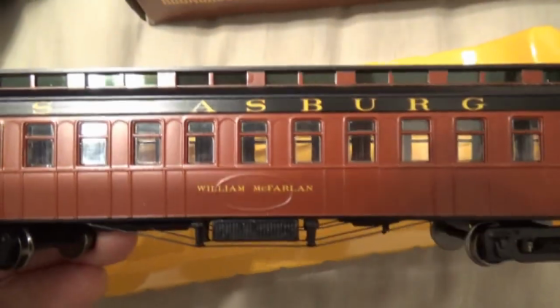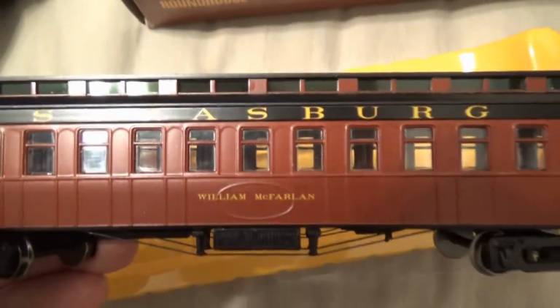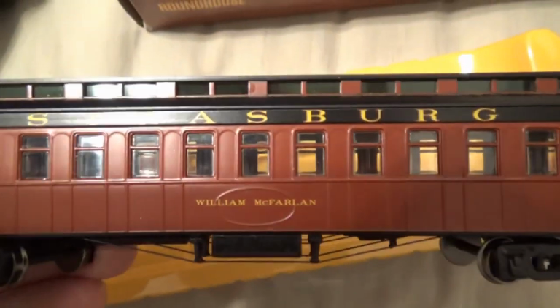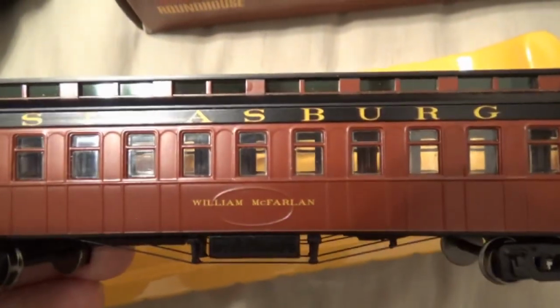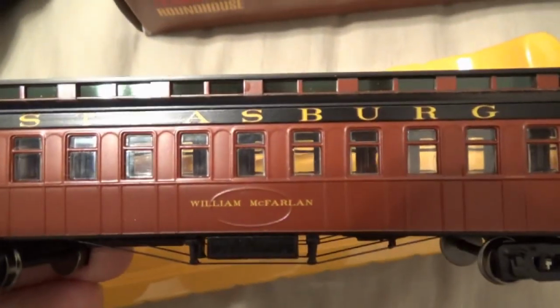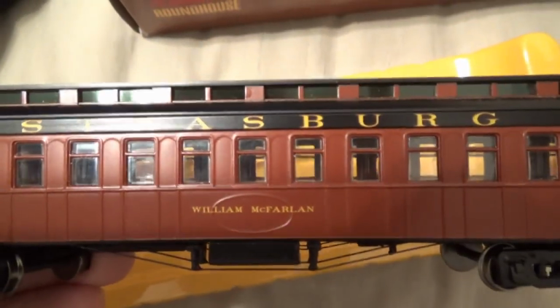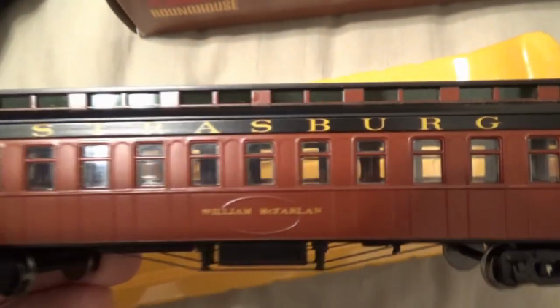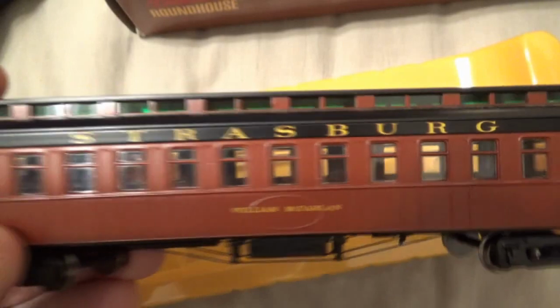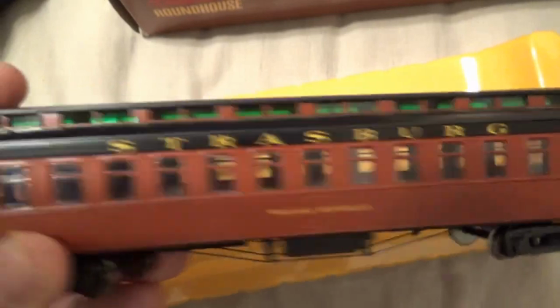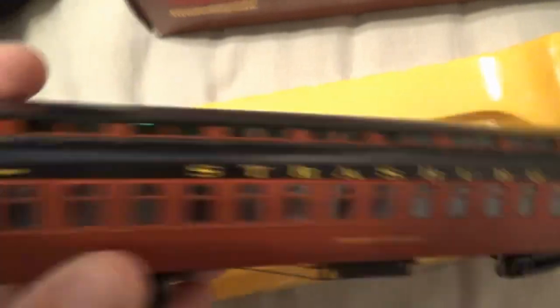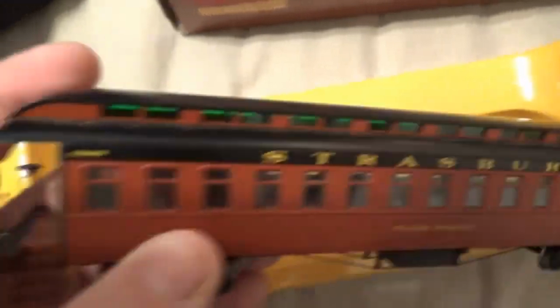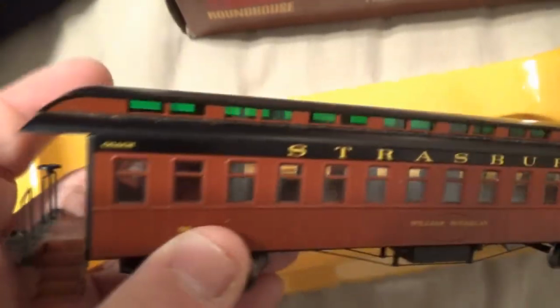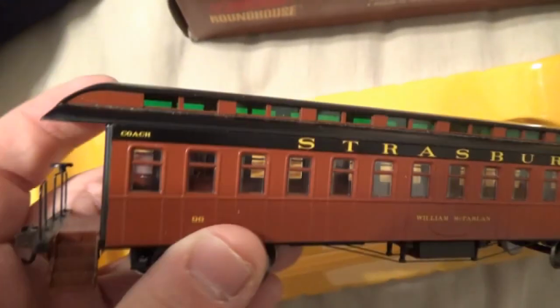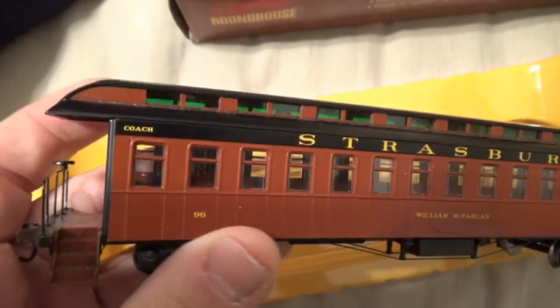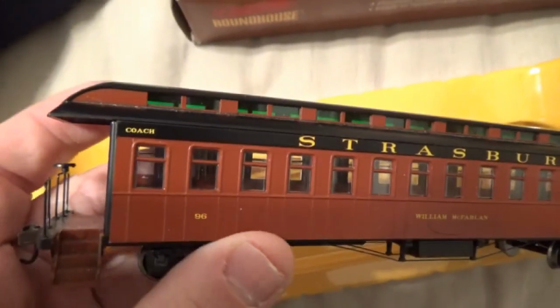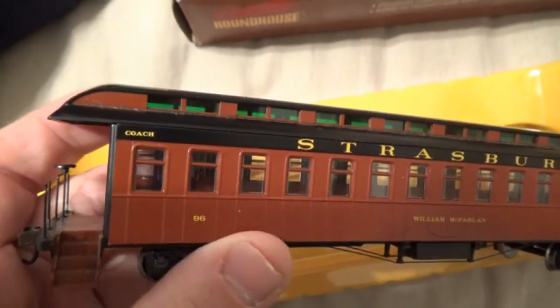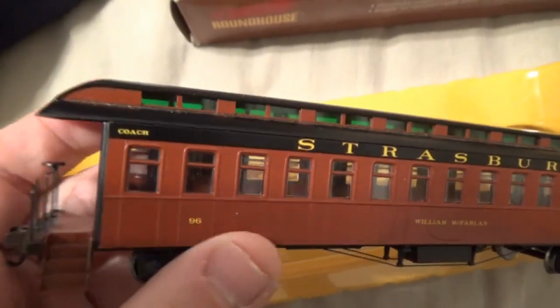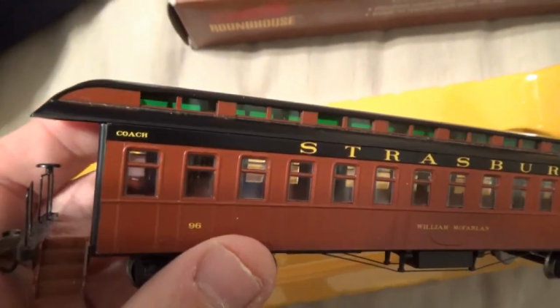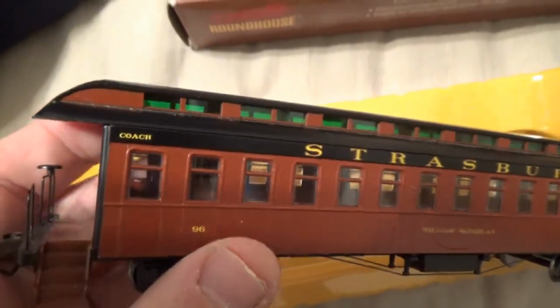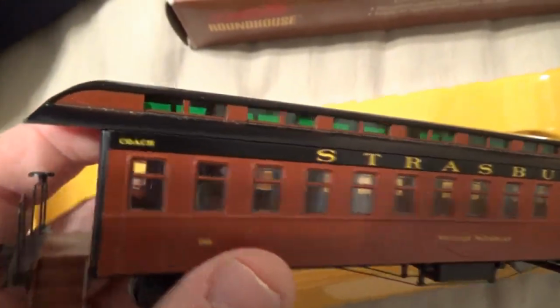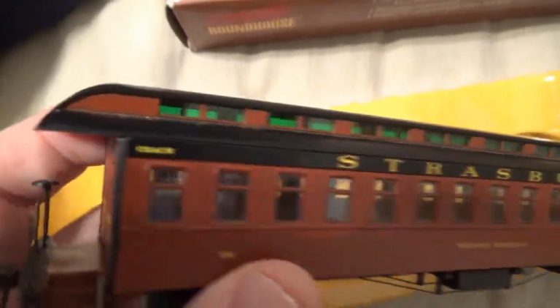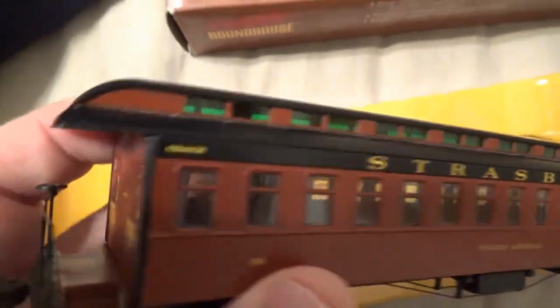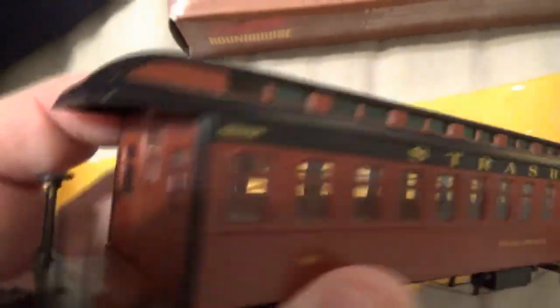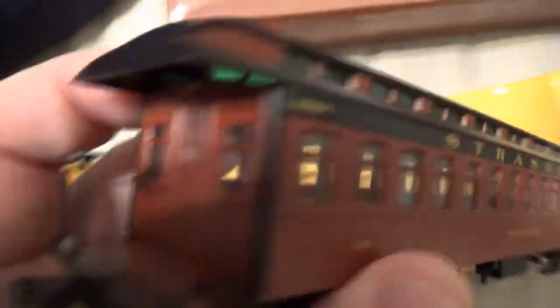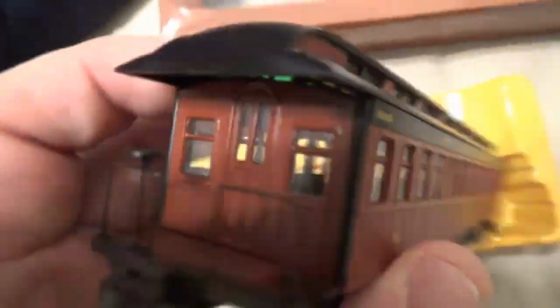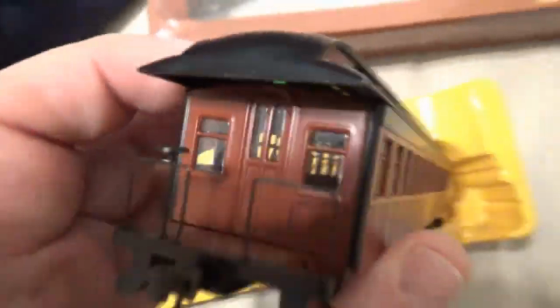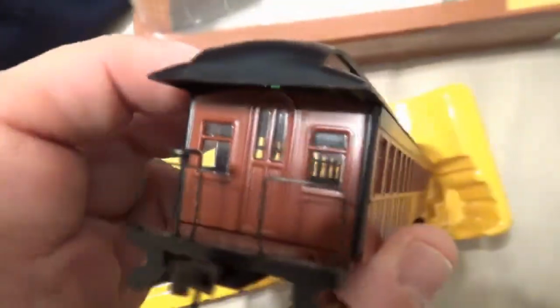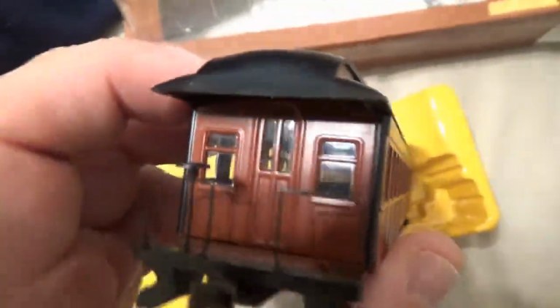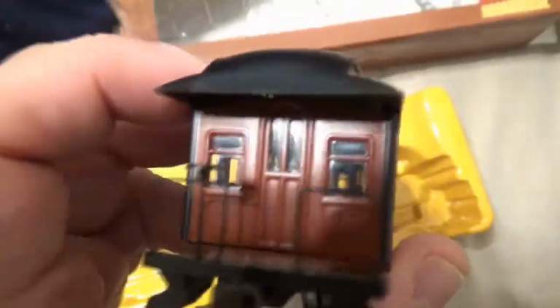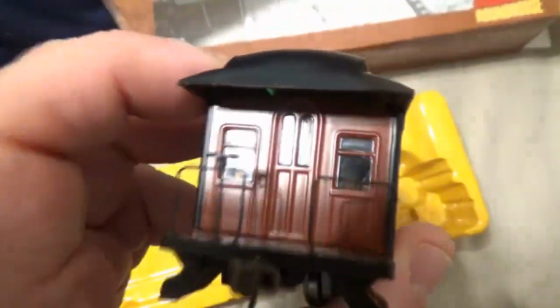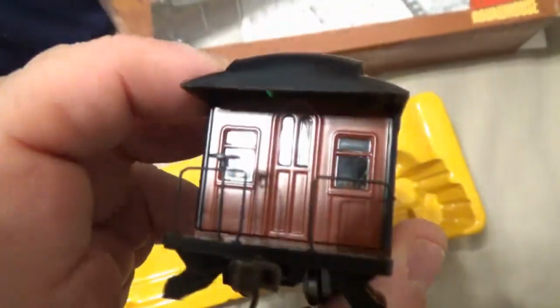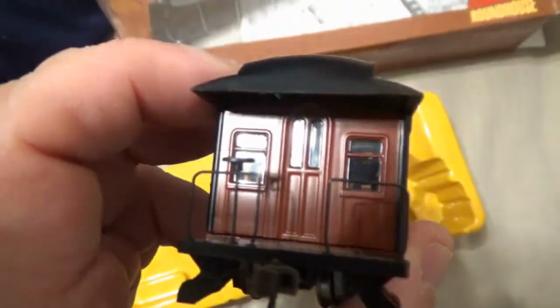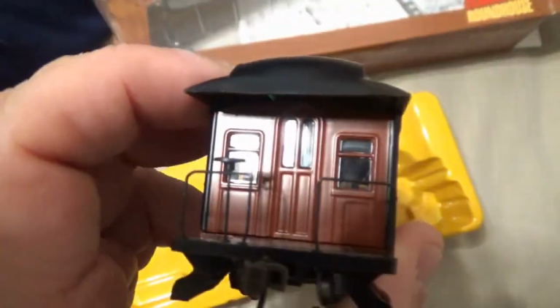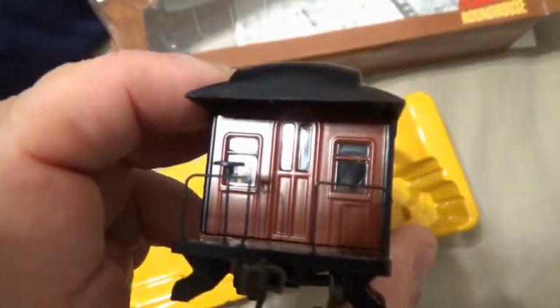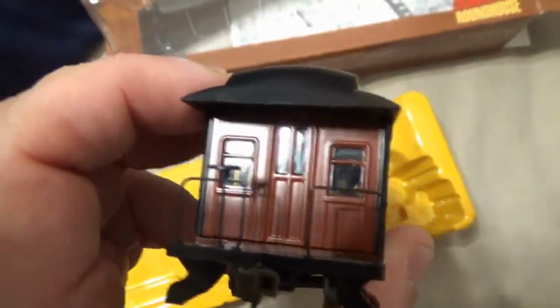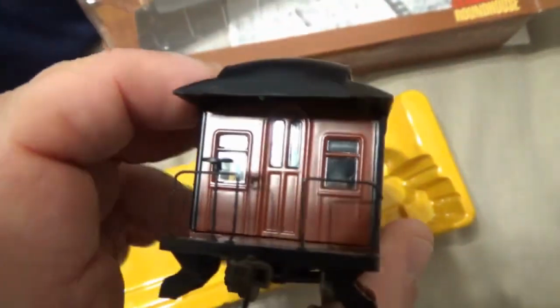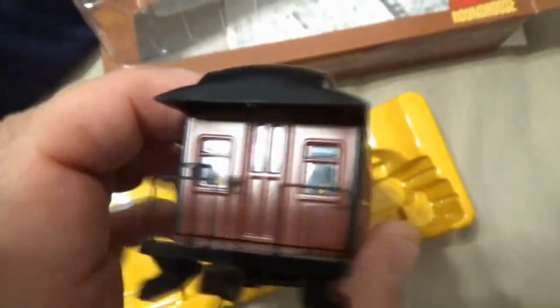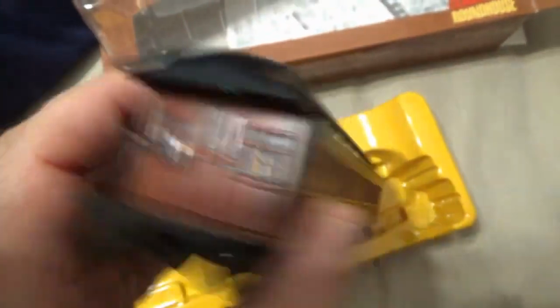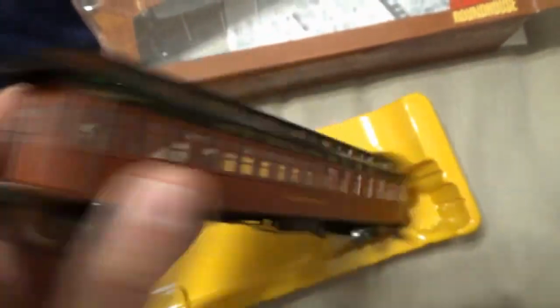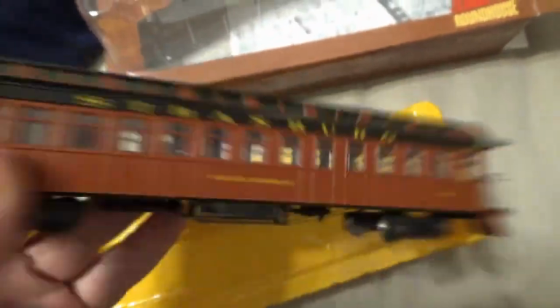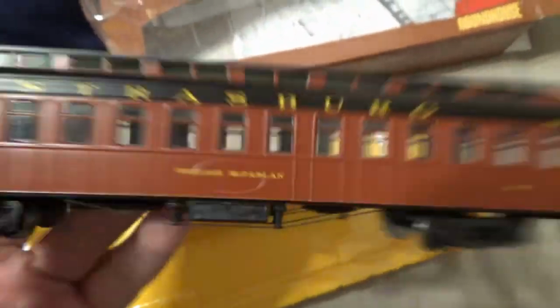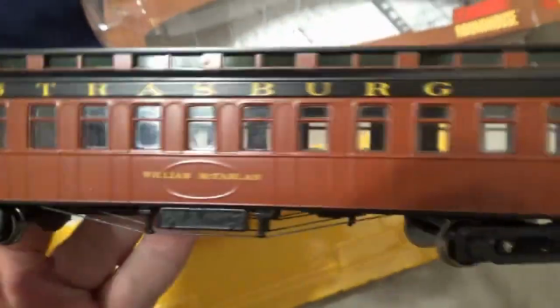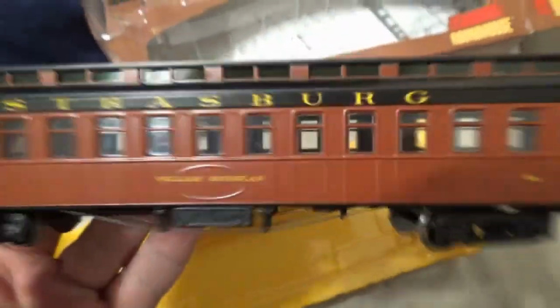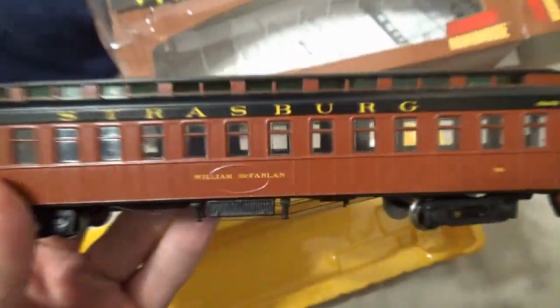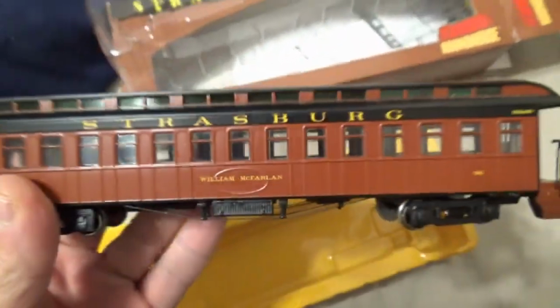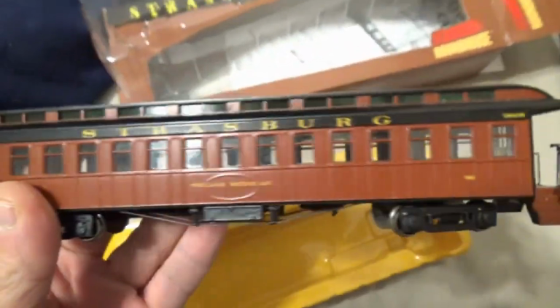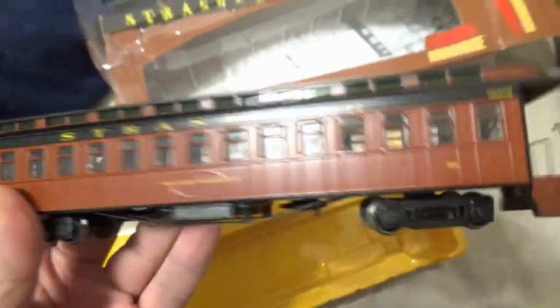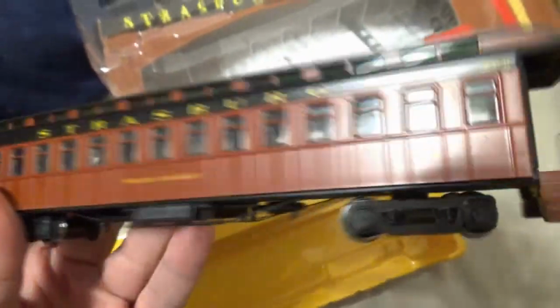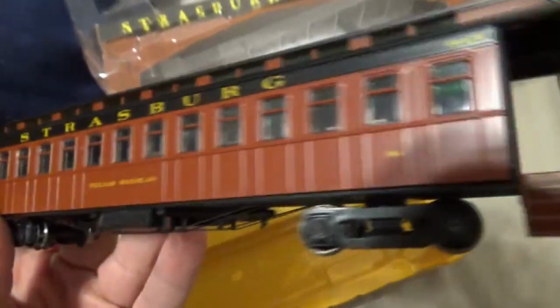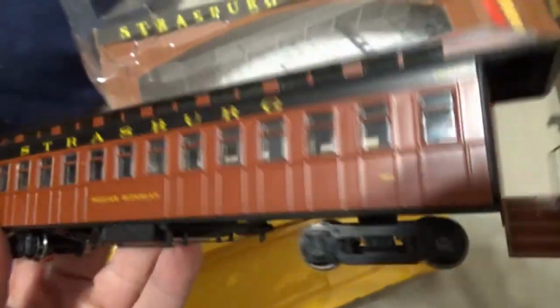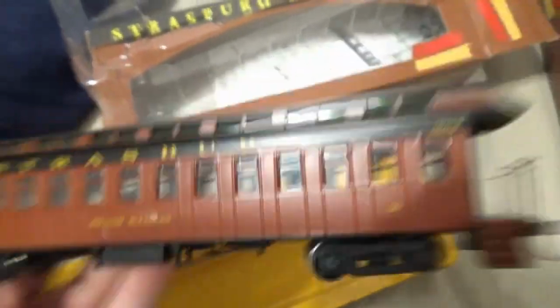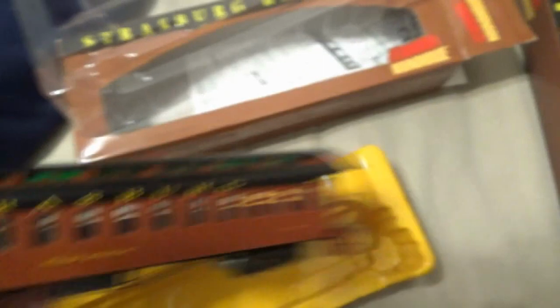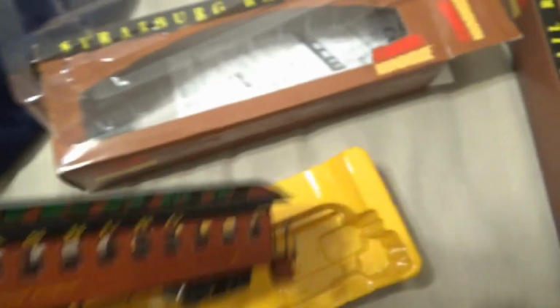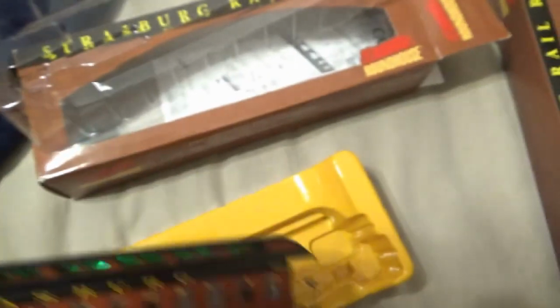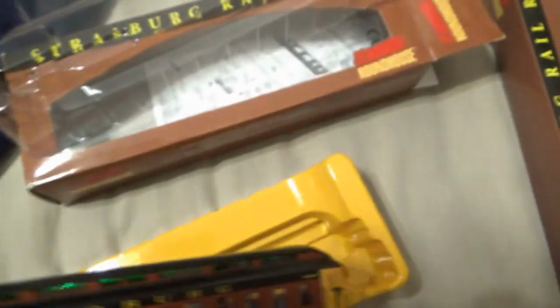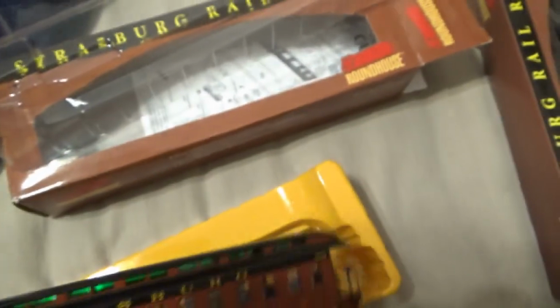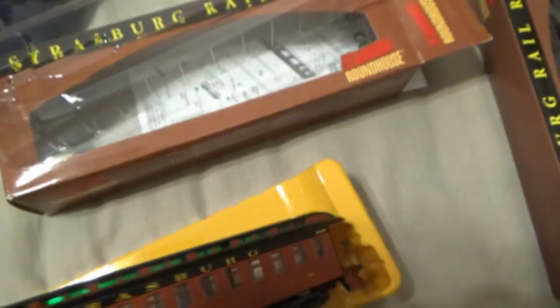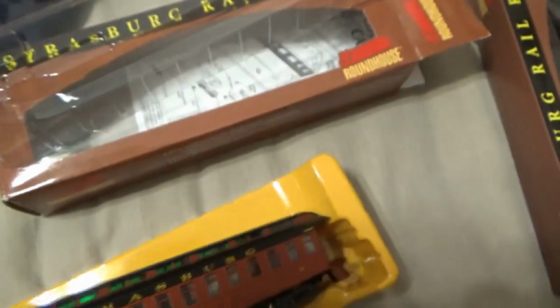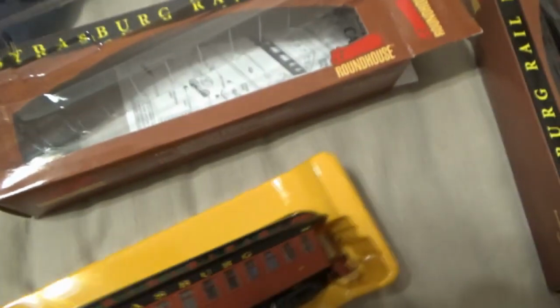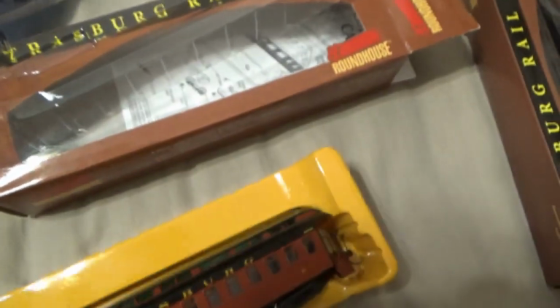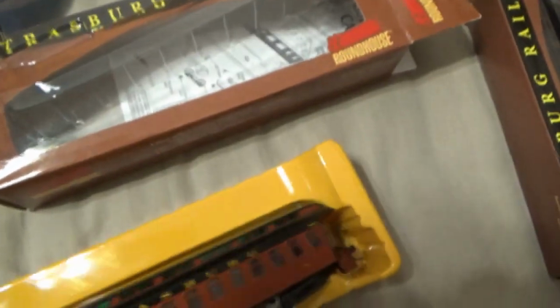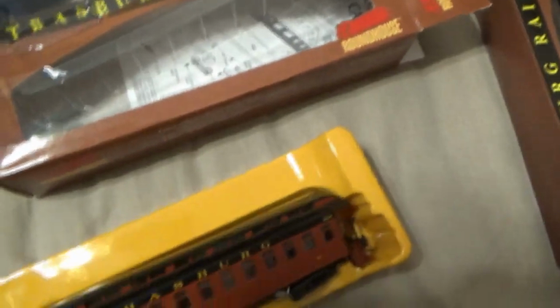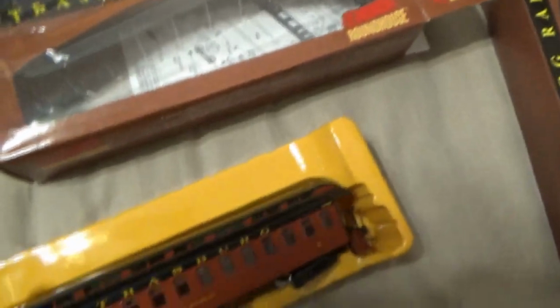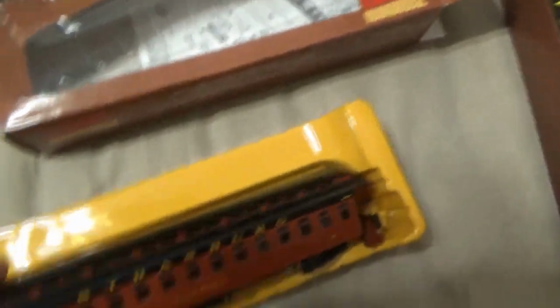Here's the next car — the William McFarlane coach car. These are pretty good detail for the size.